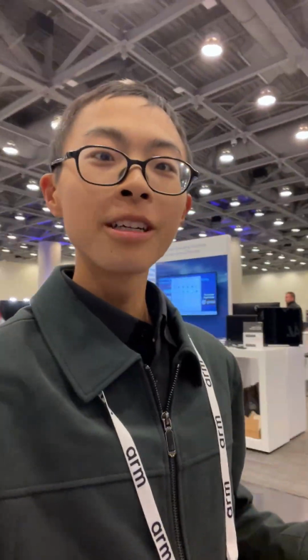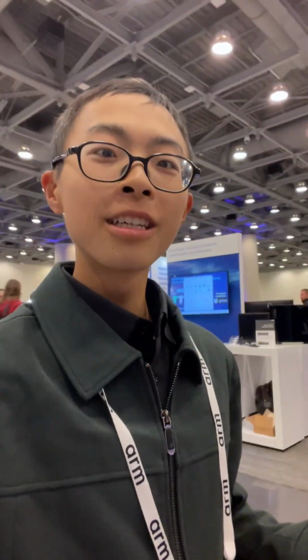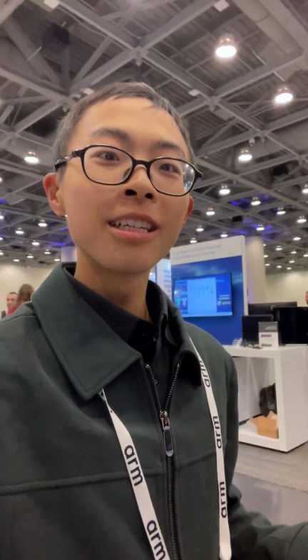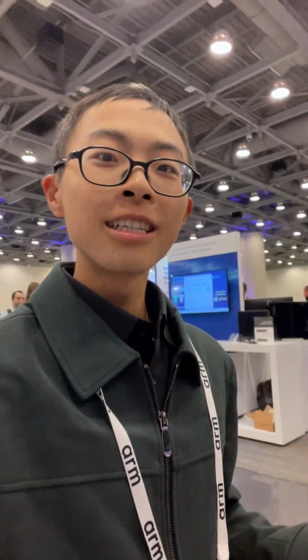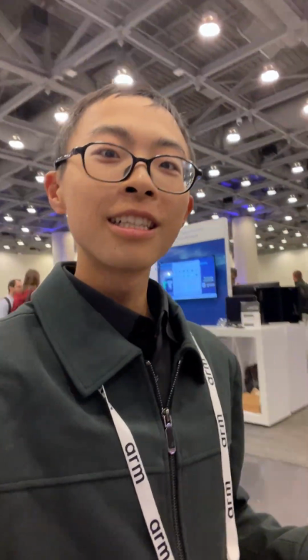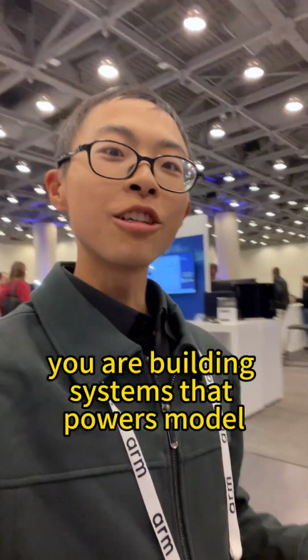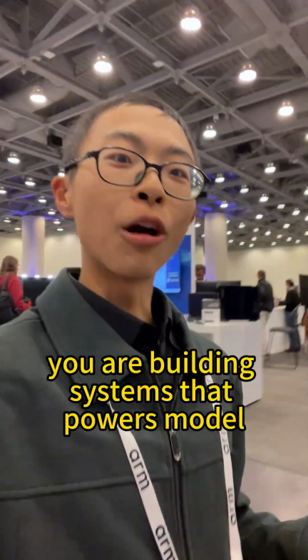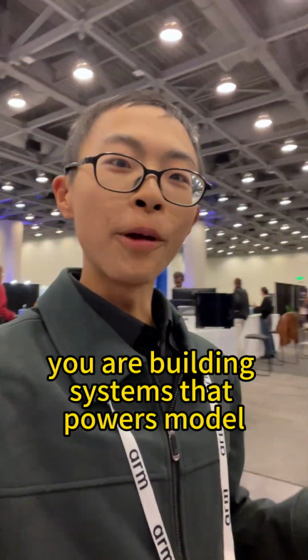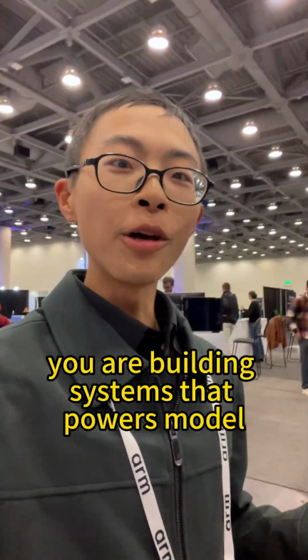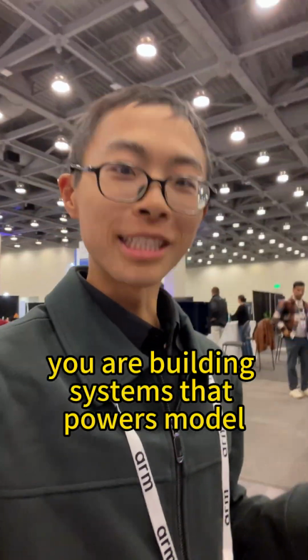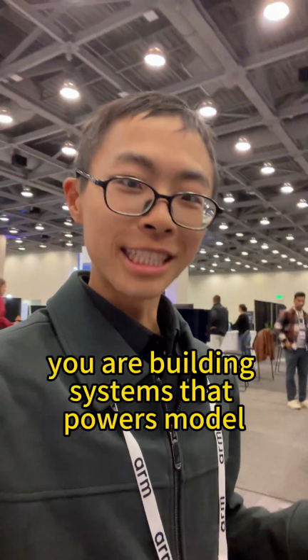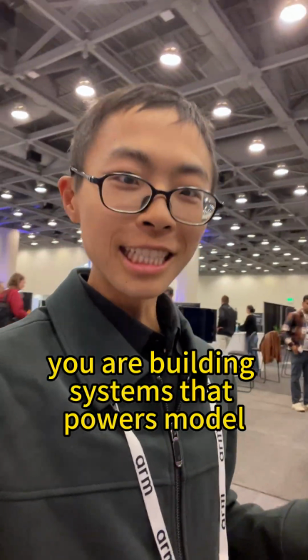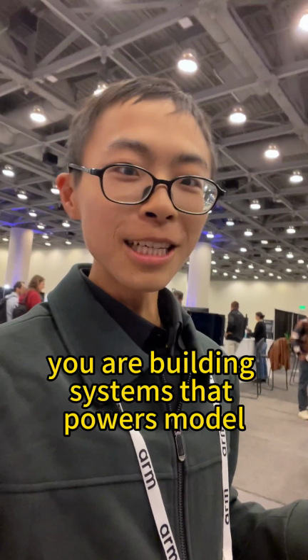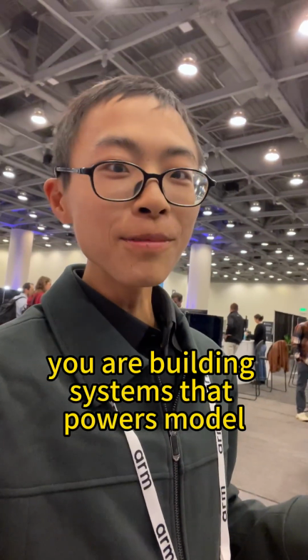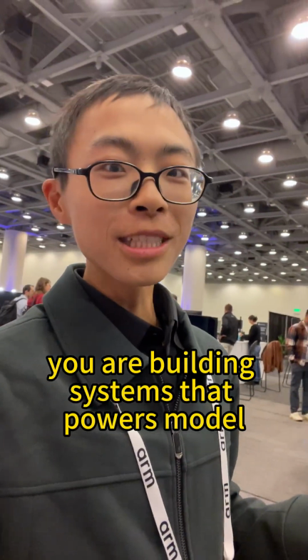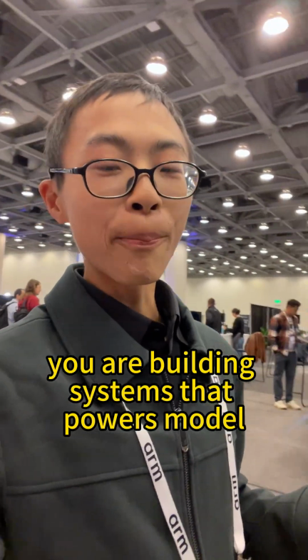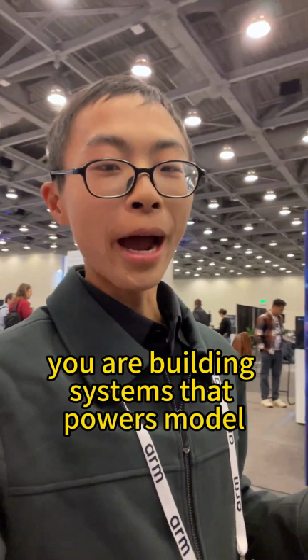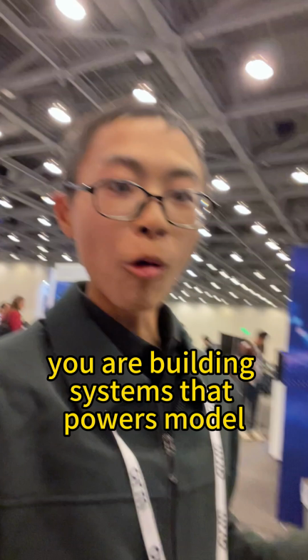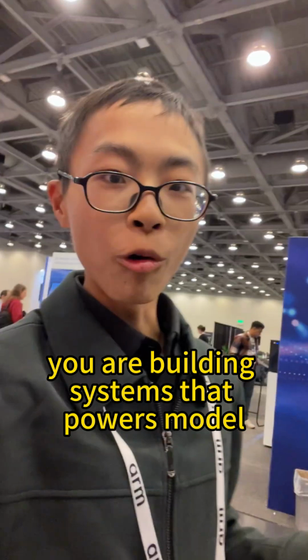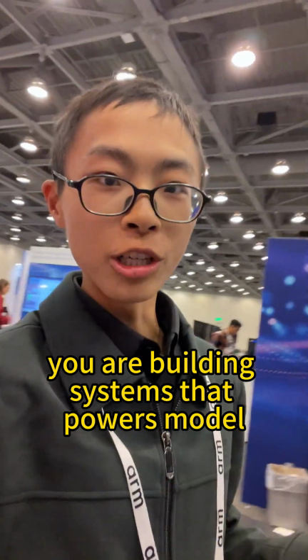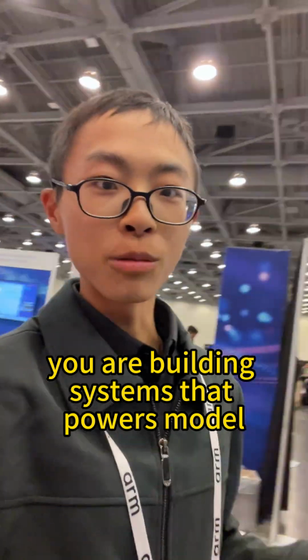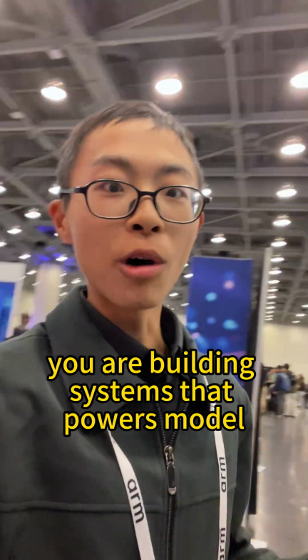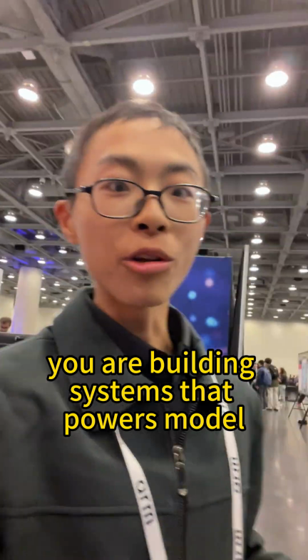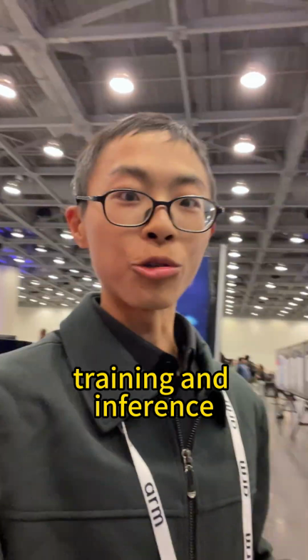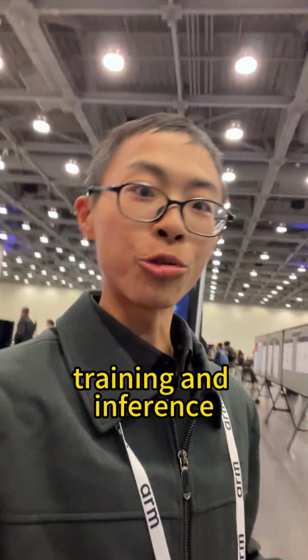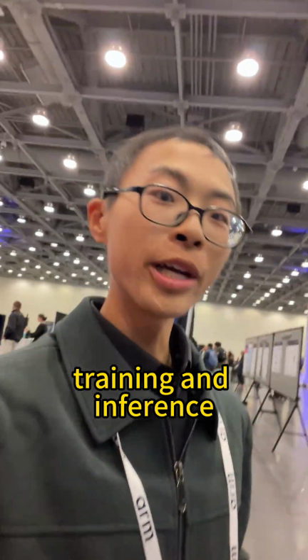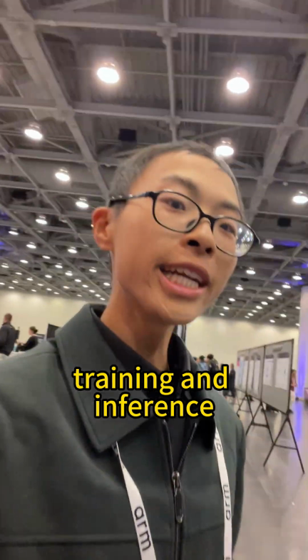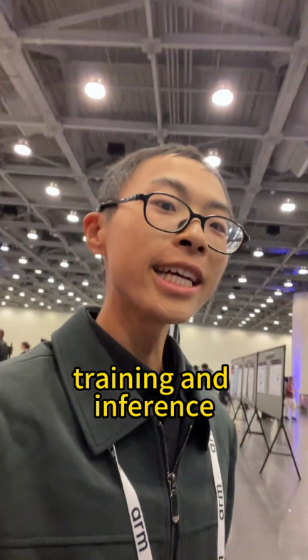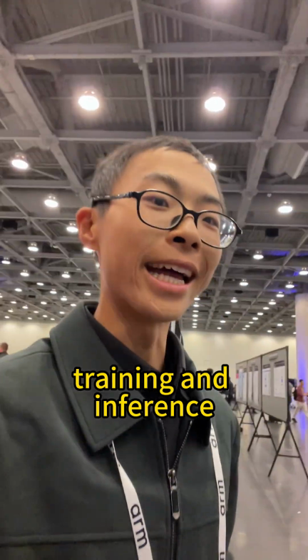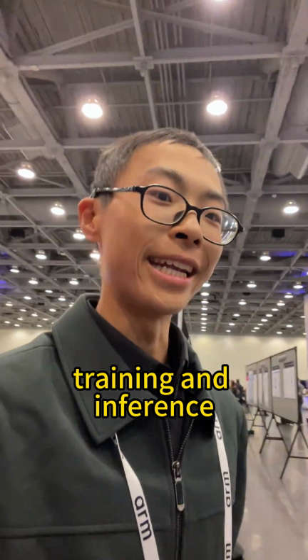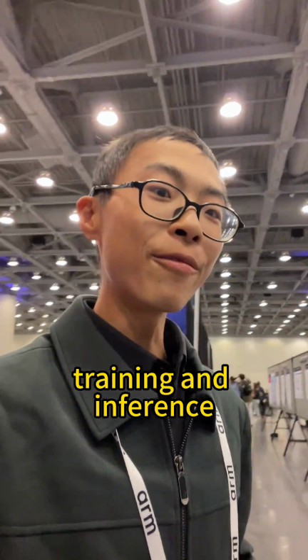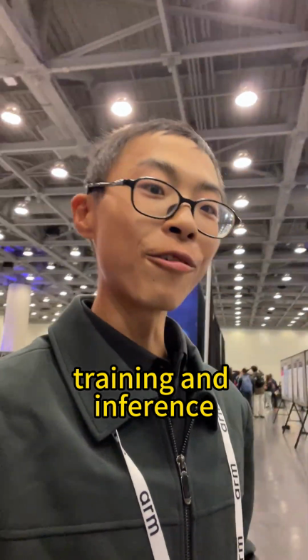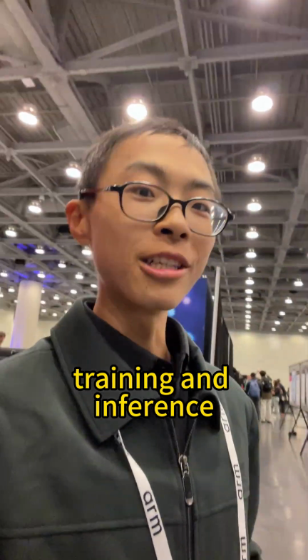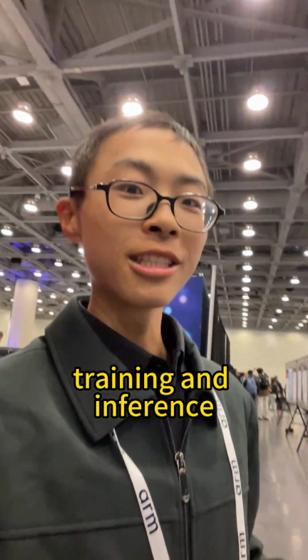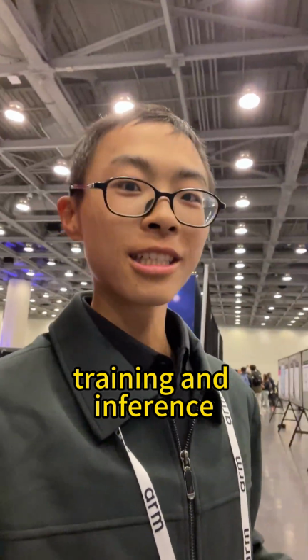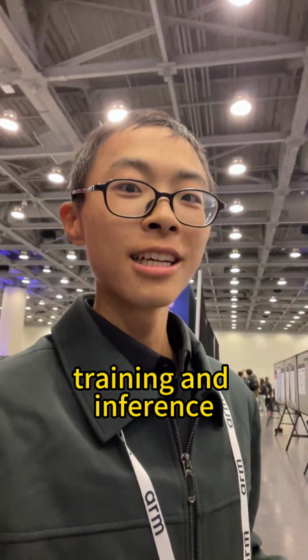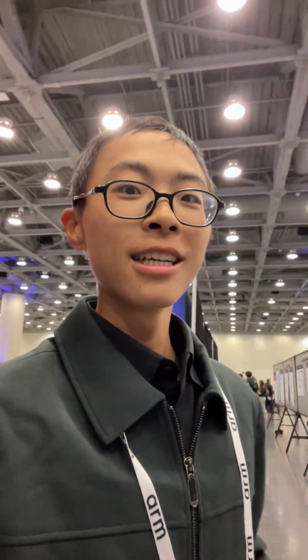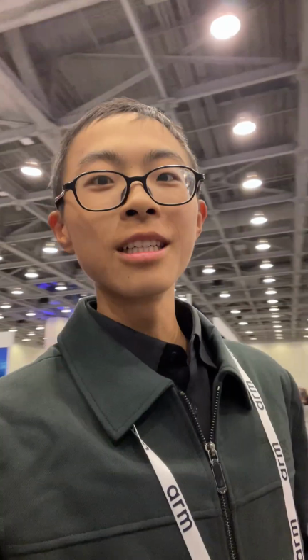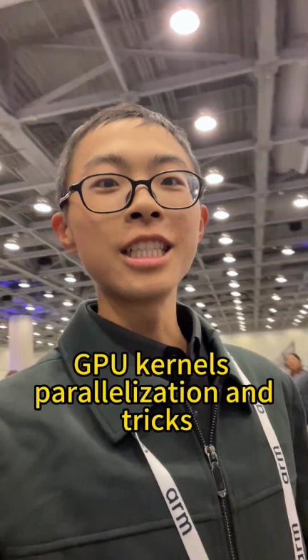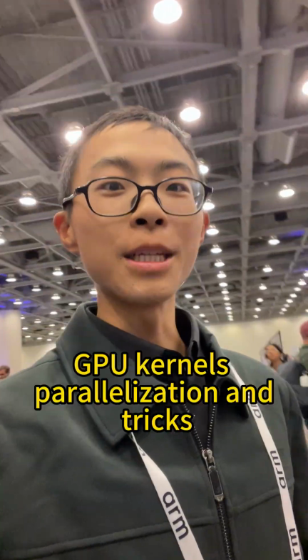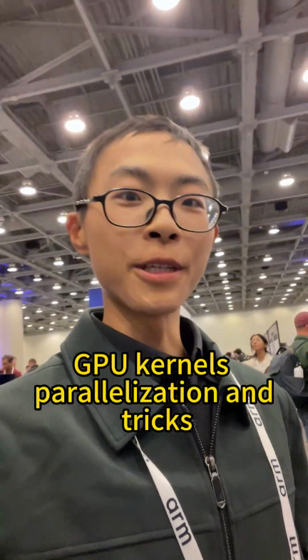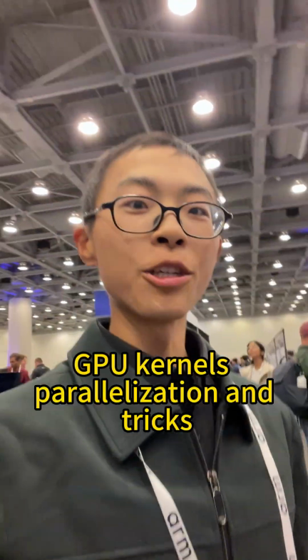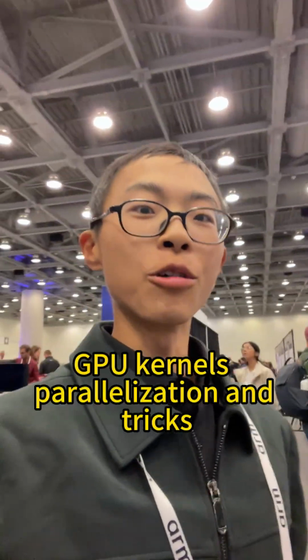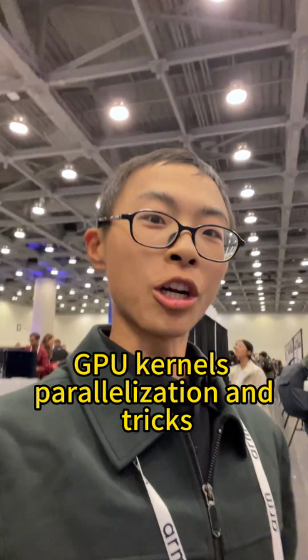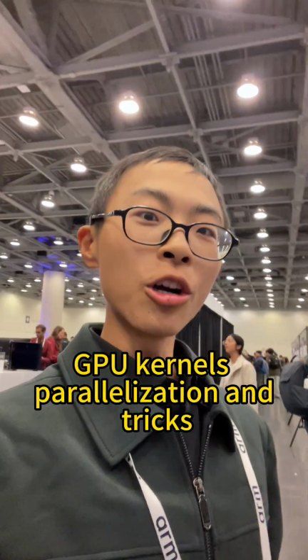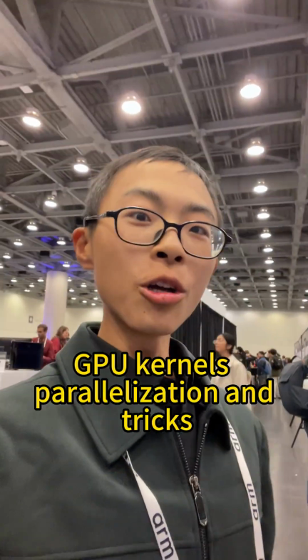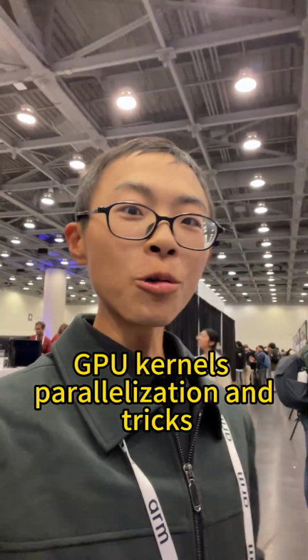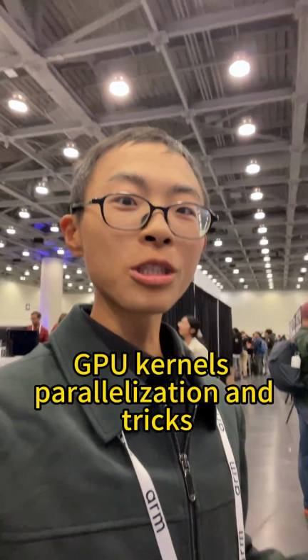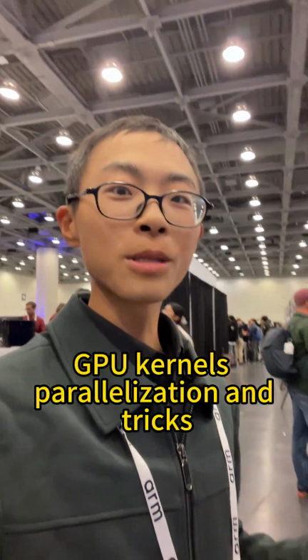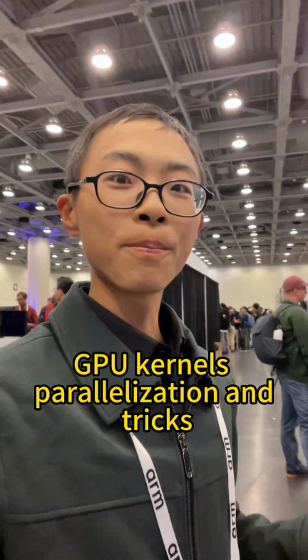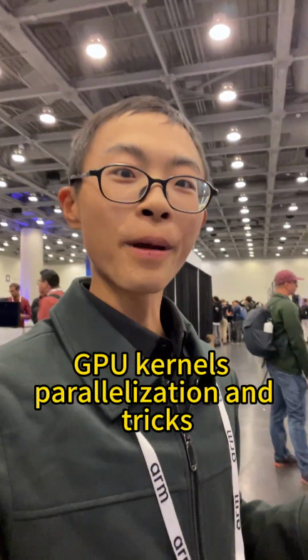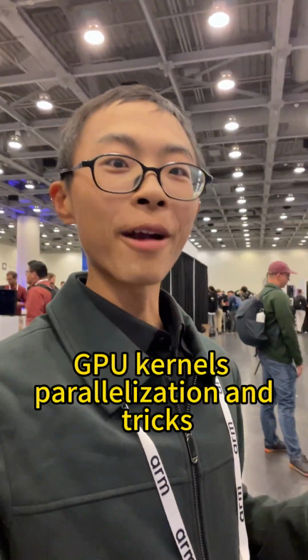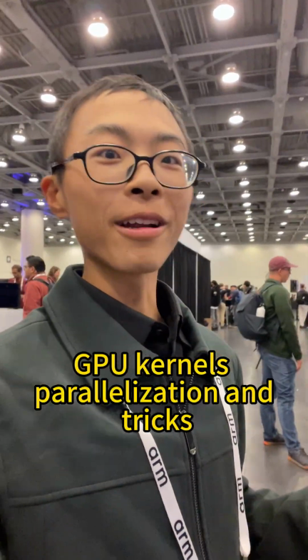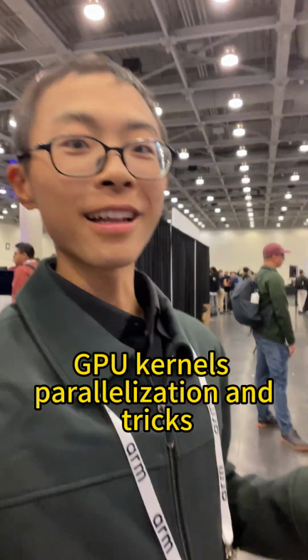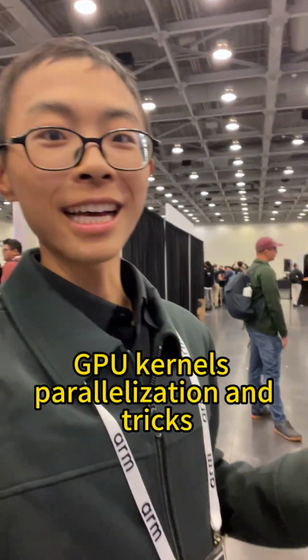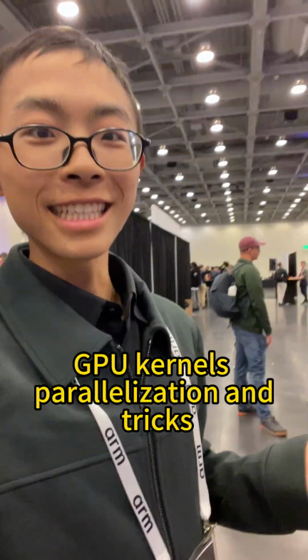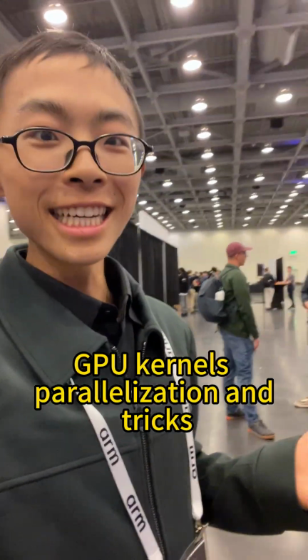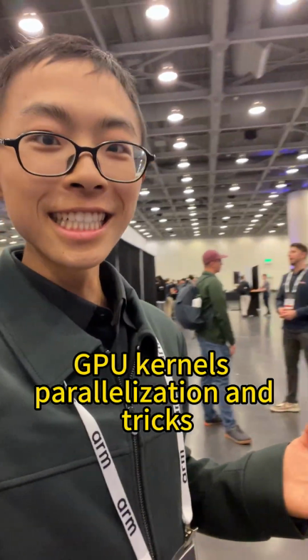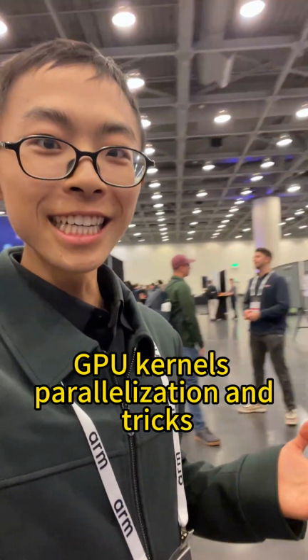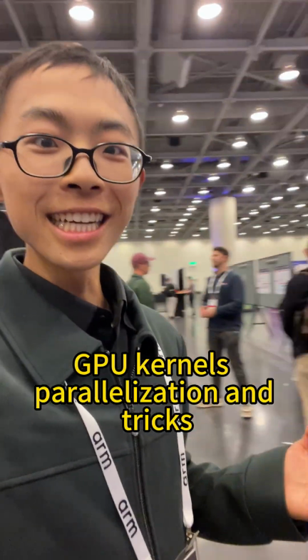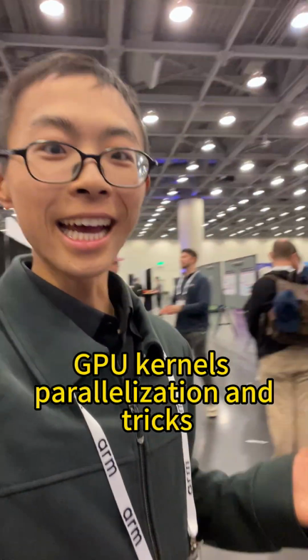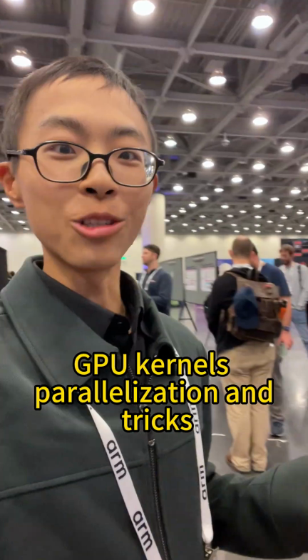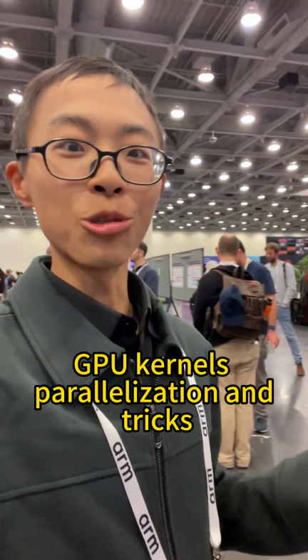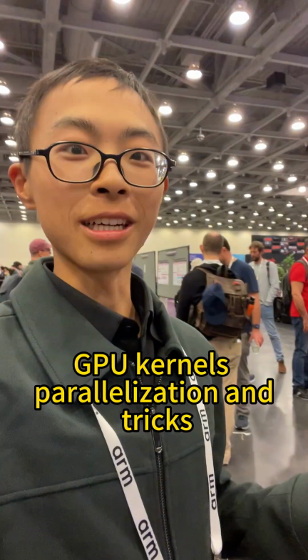You are building systems that power model training and inference, GPU kernels, parallelization, and tricks.